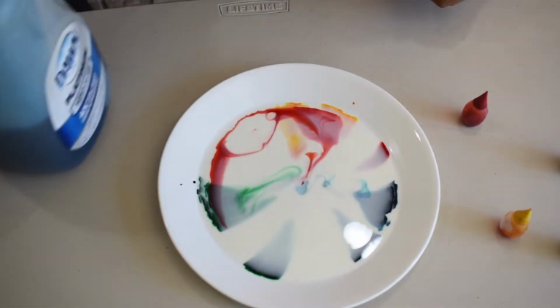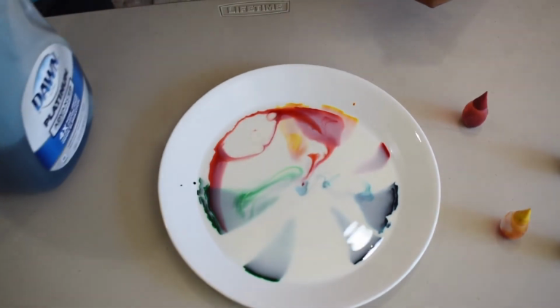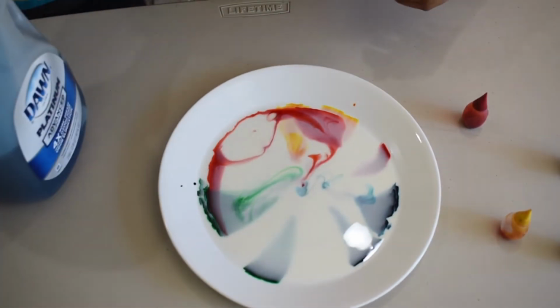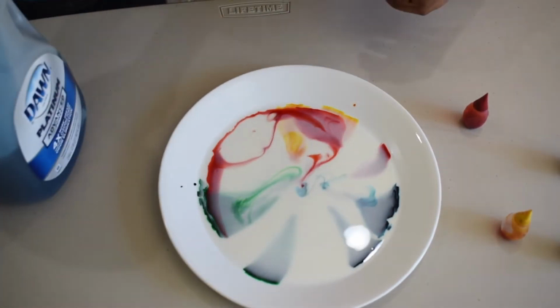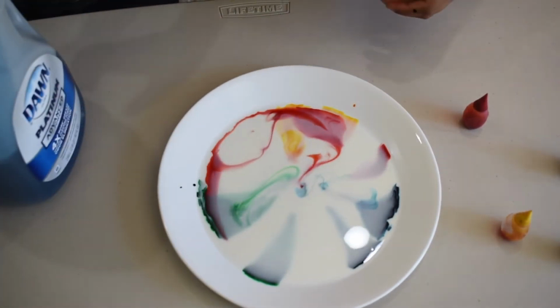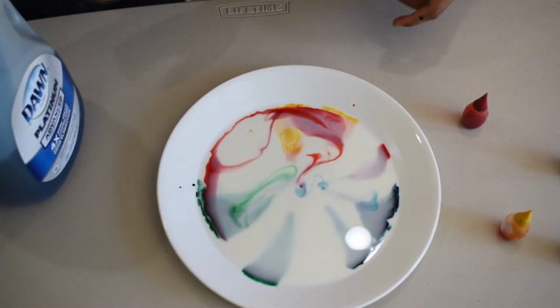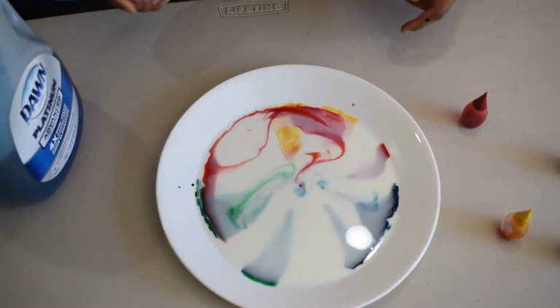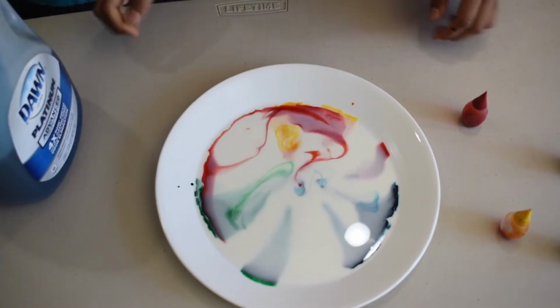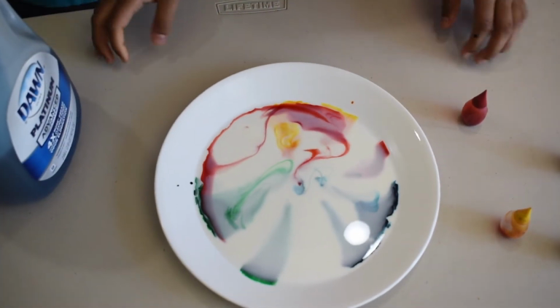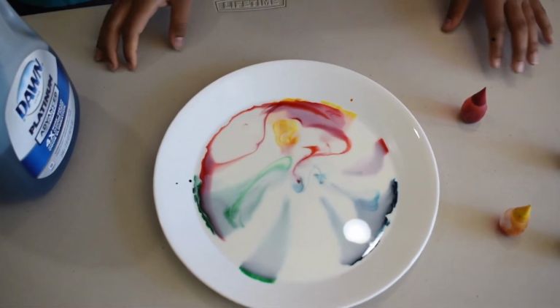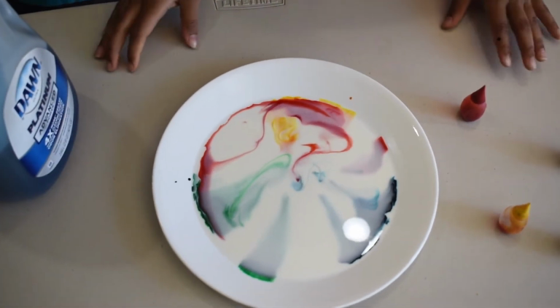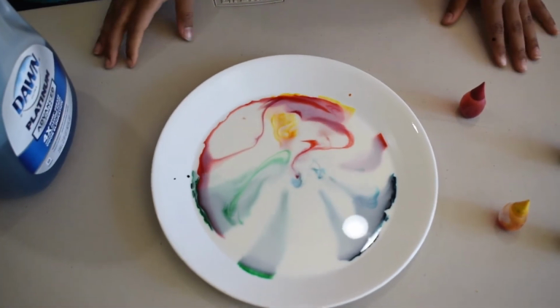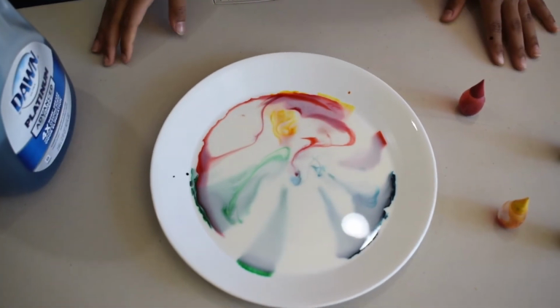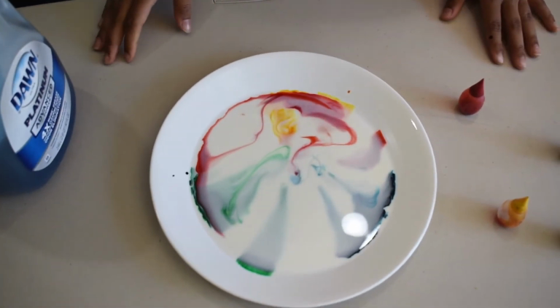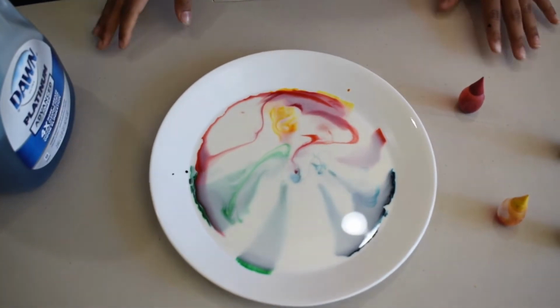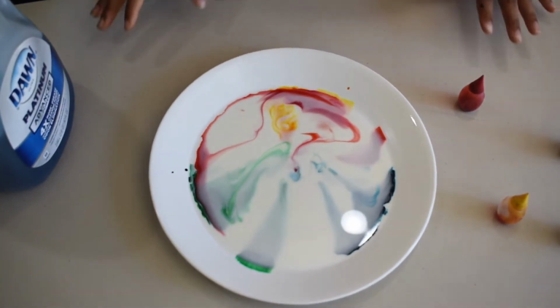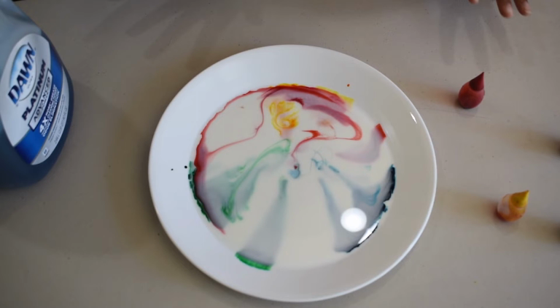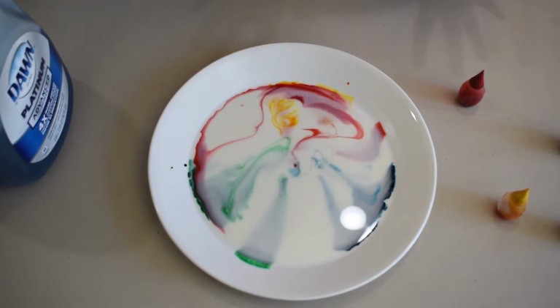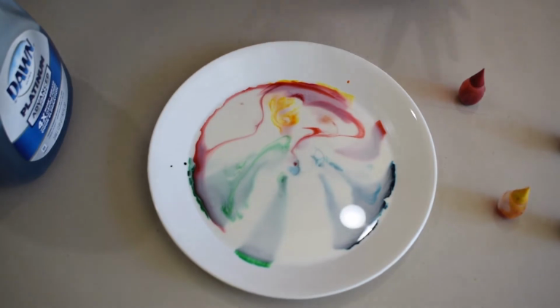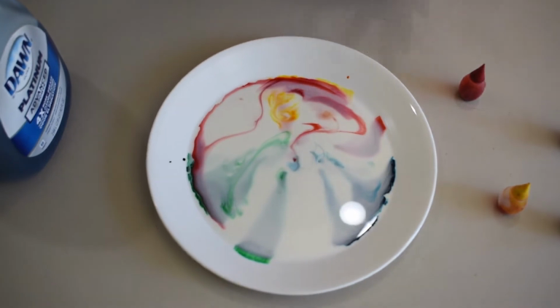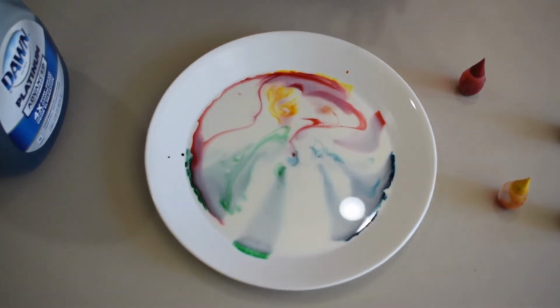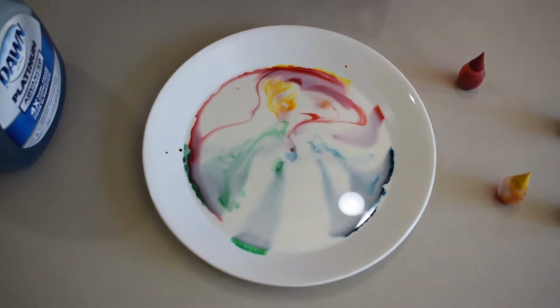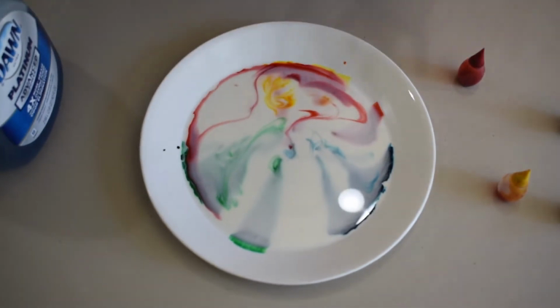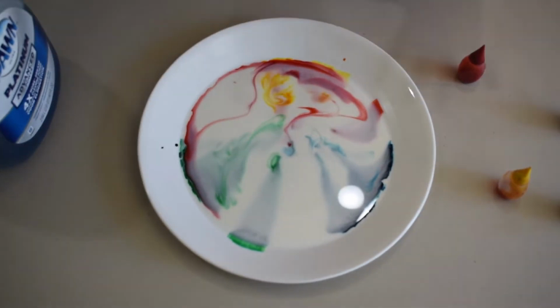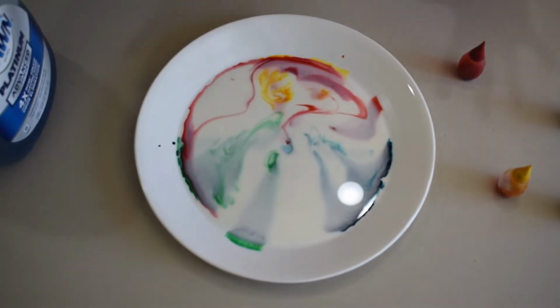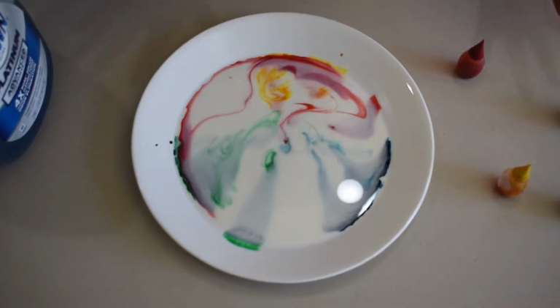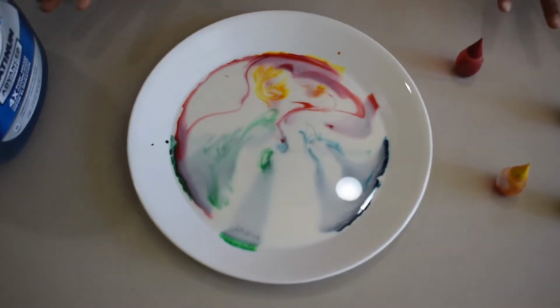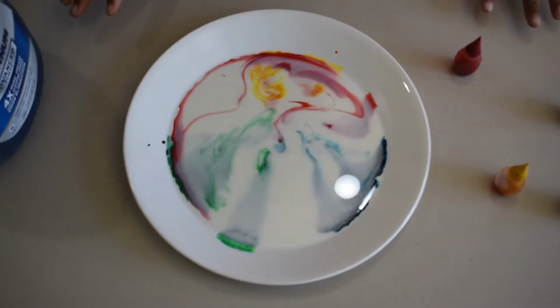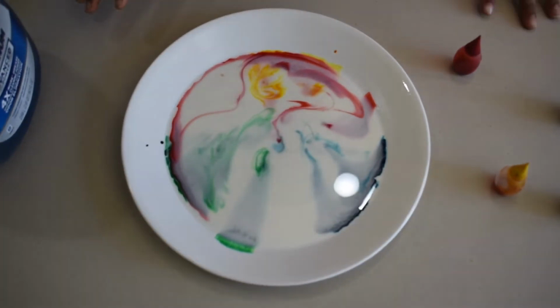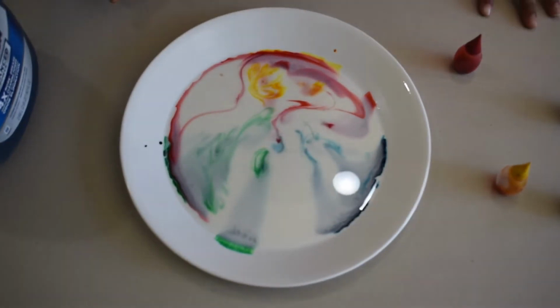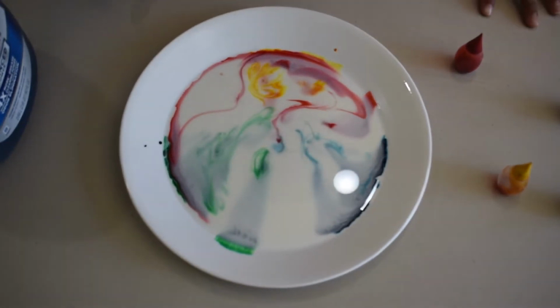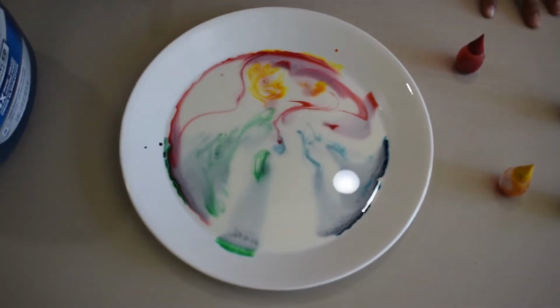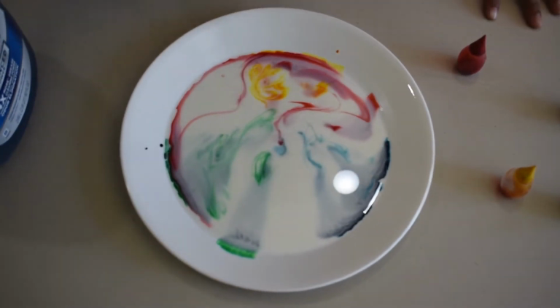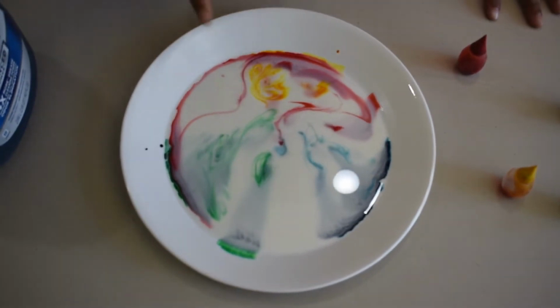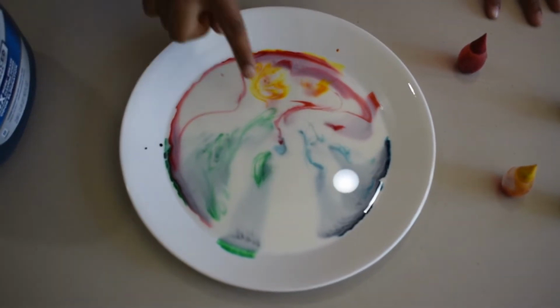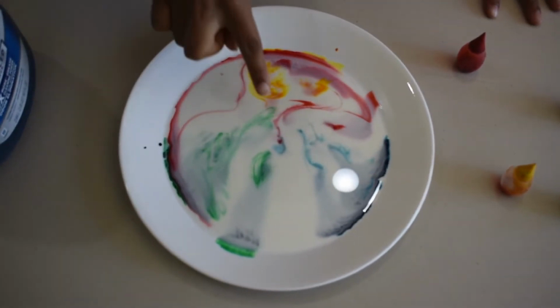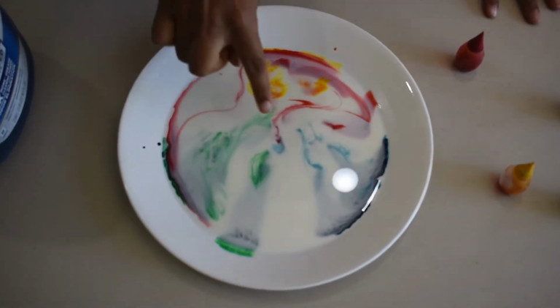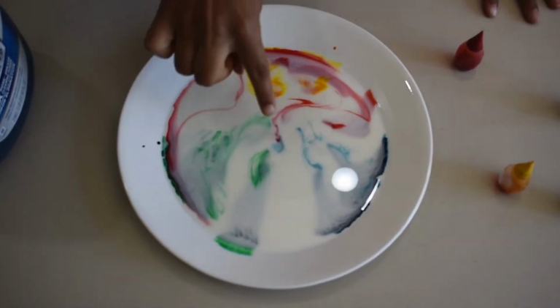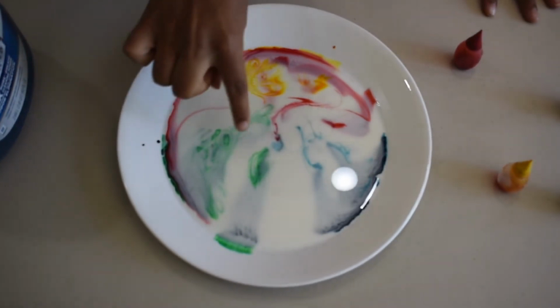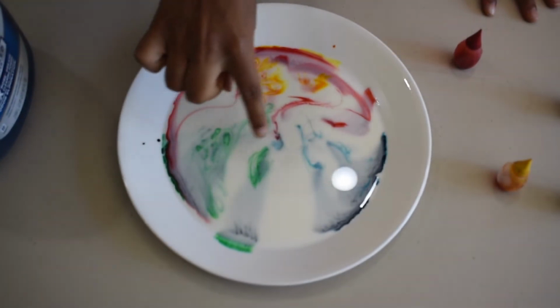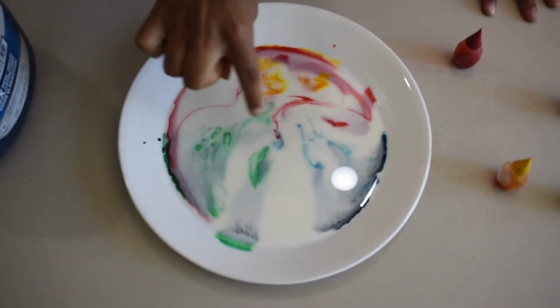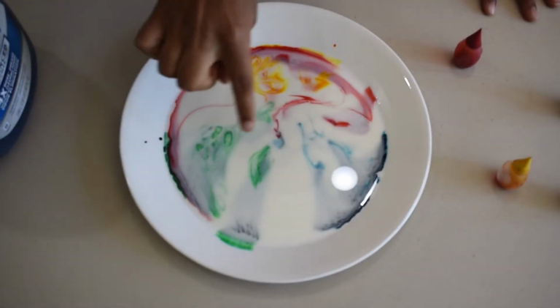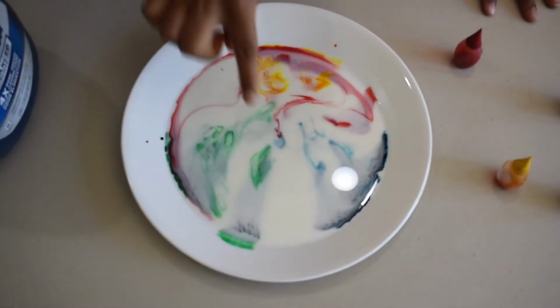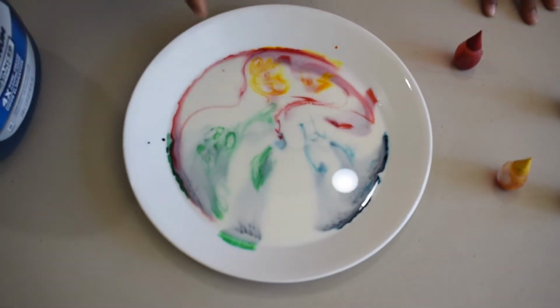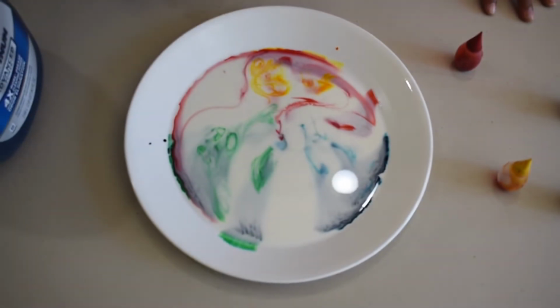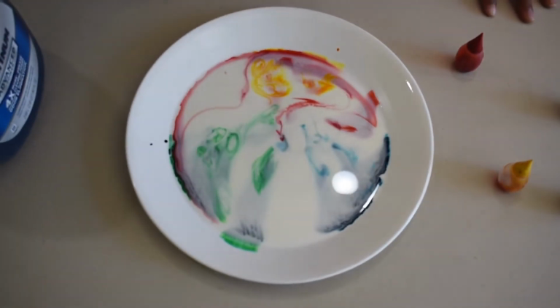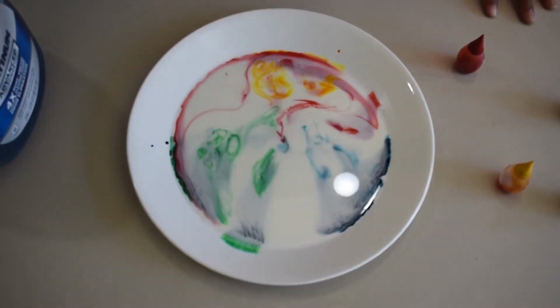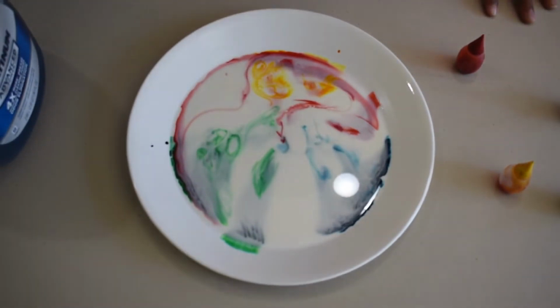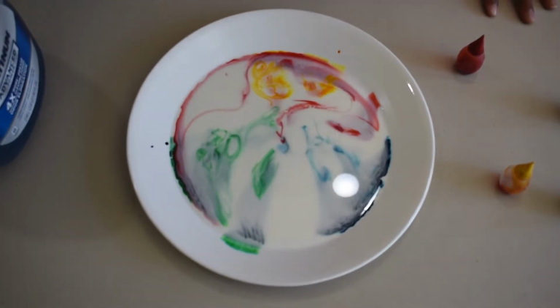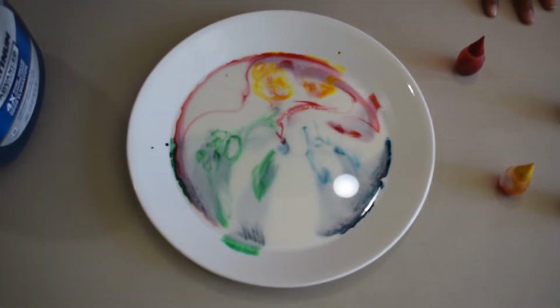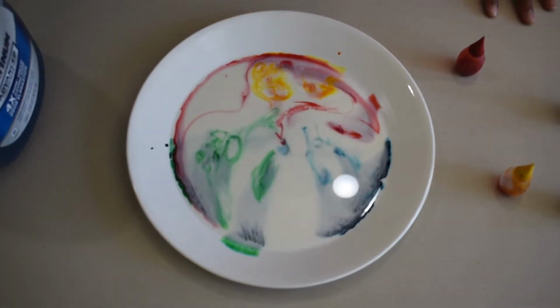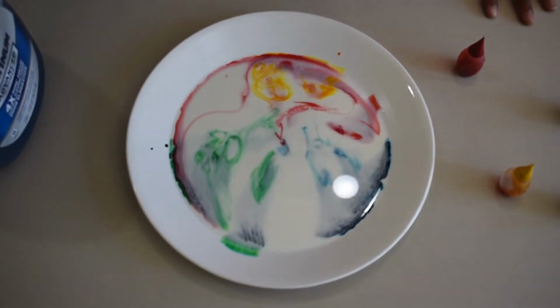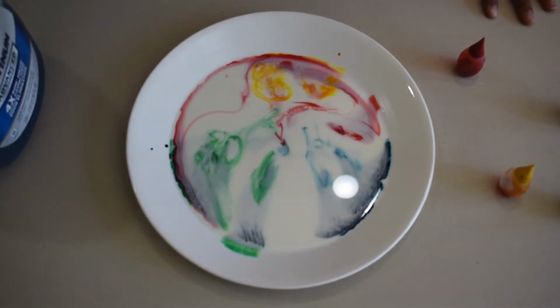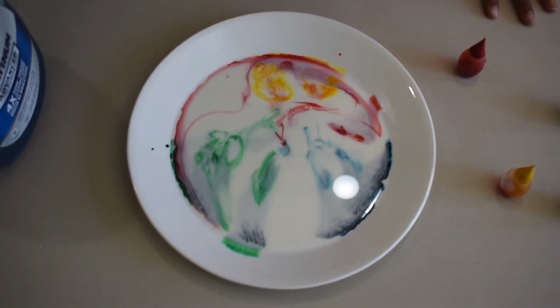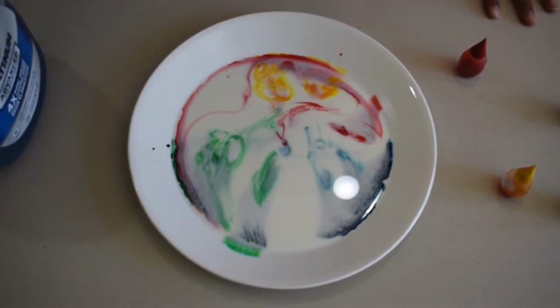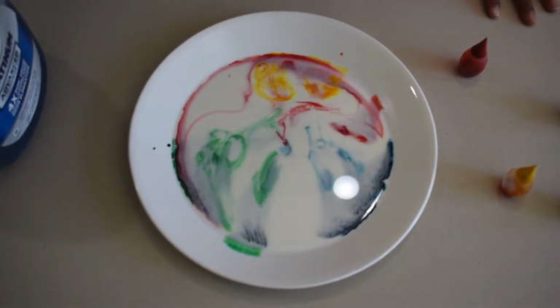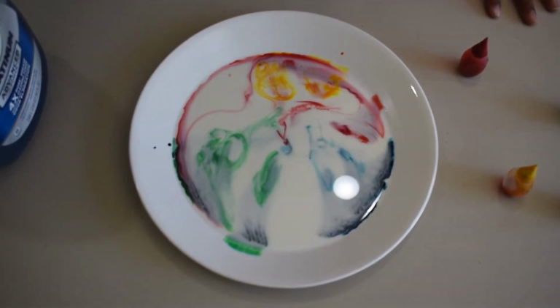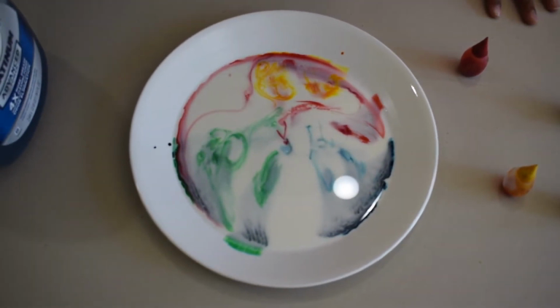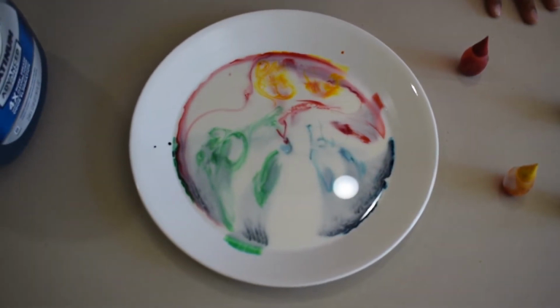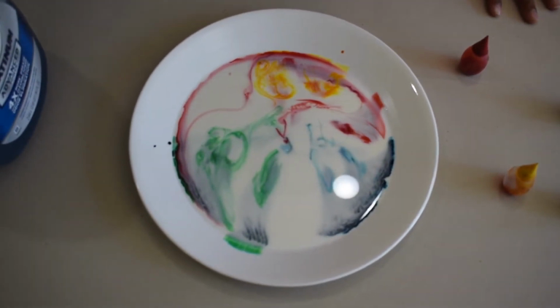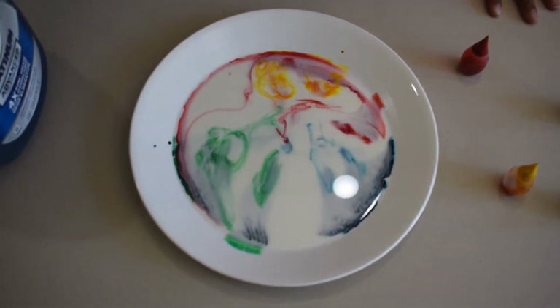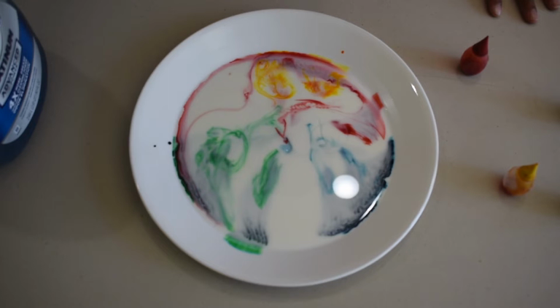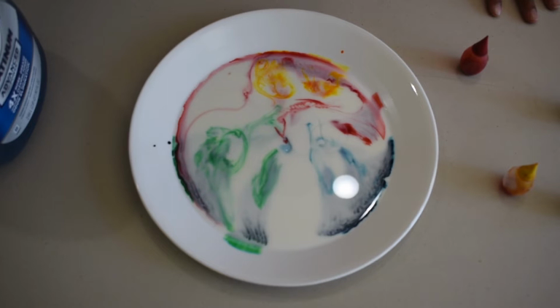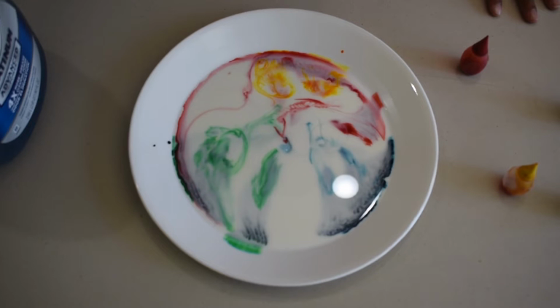Wow, look at that! It's literally like a tornado forming. Look at those — a tornado of a lot of colors.